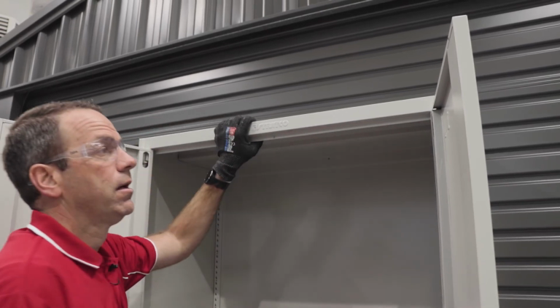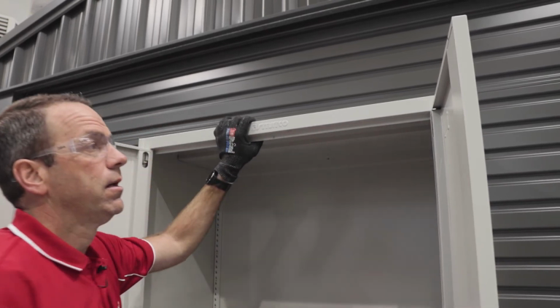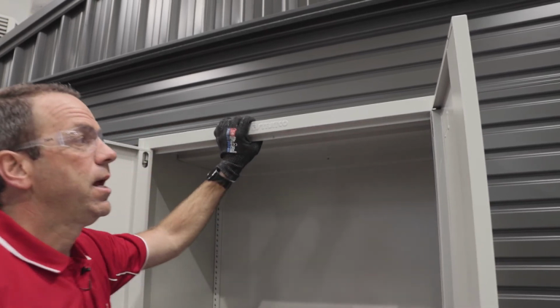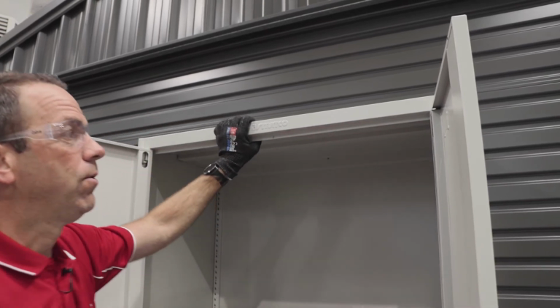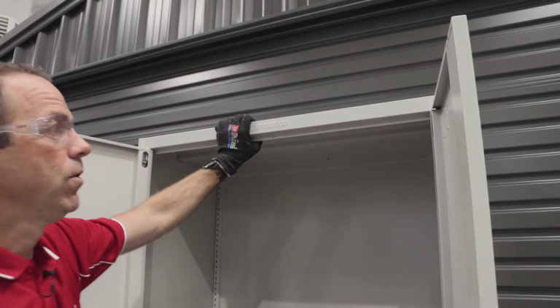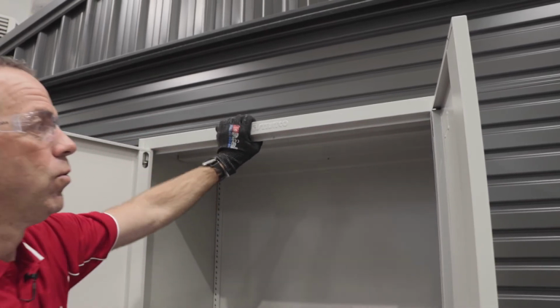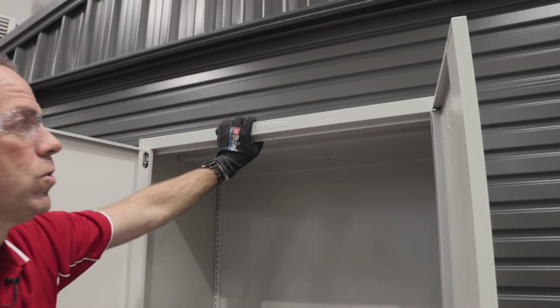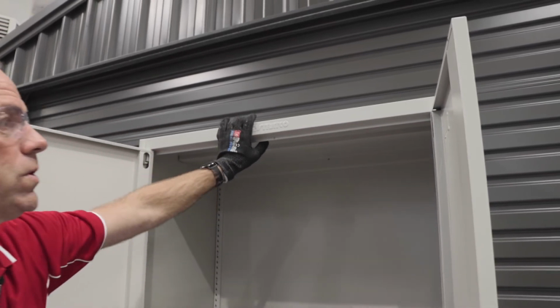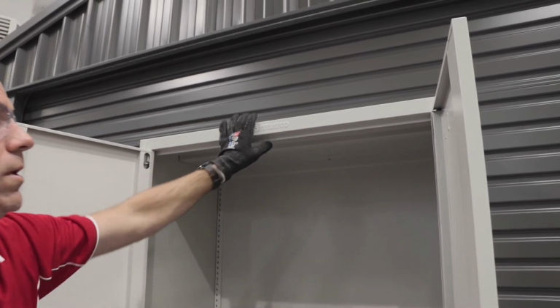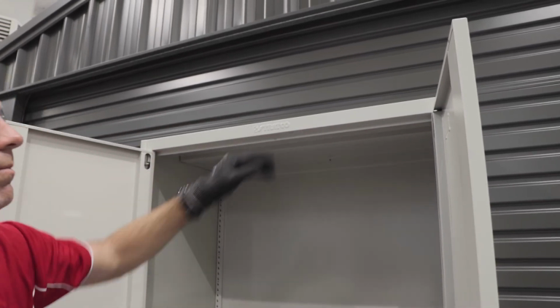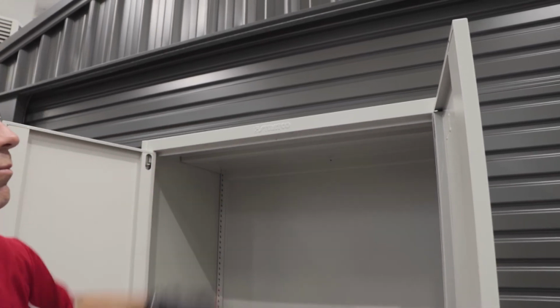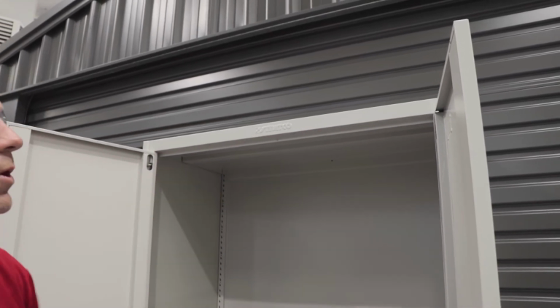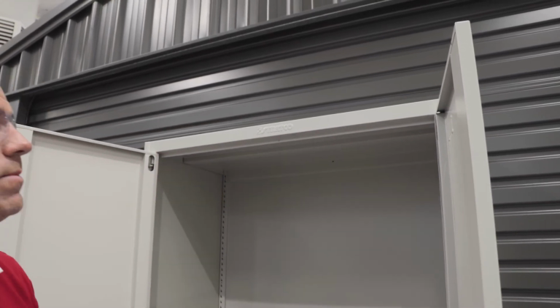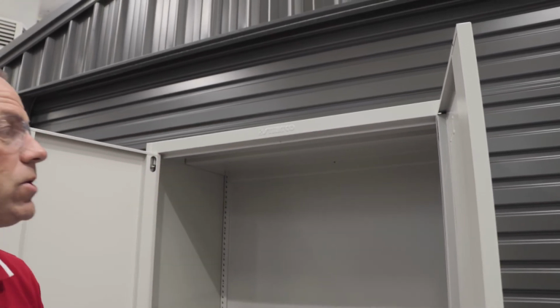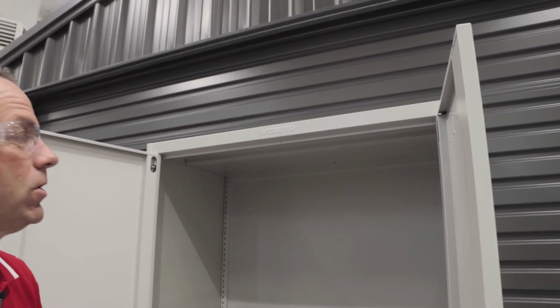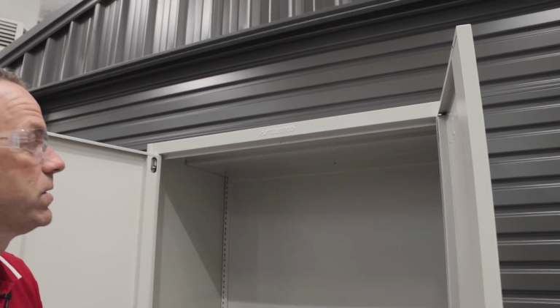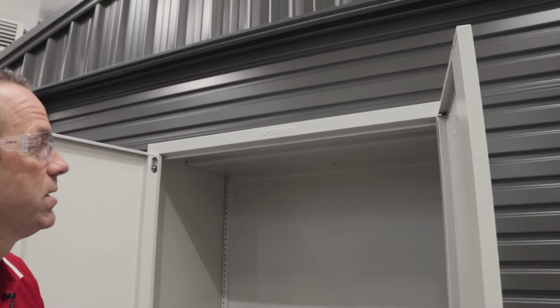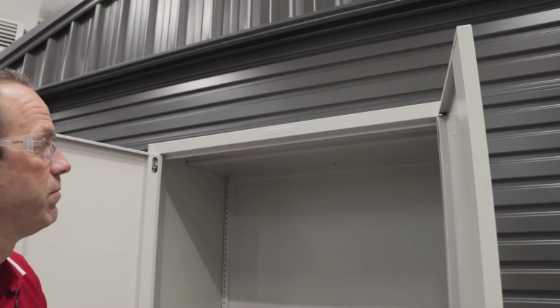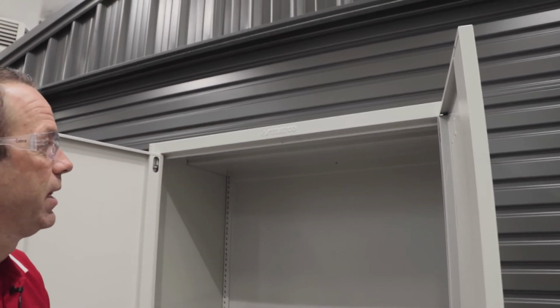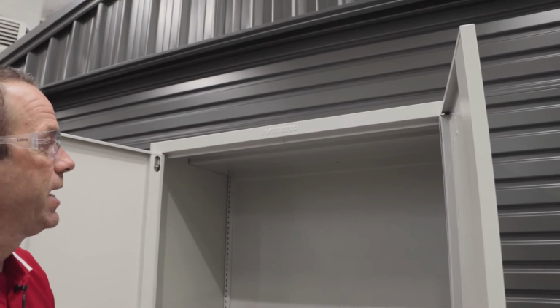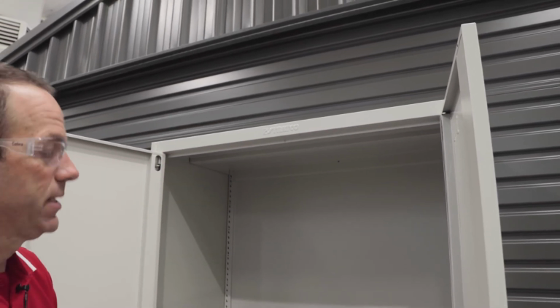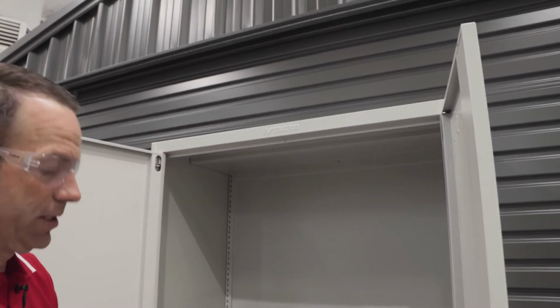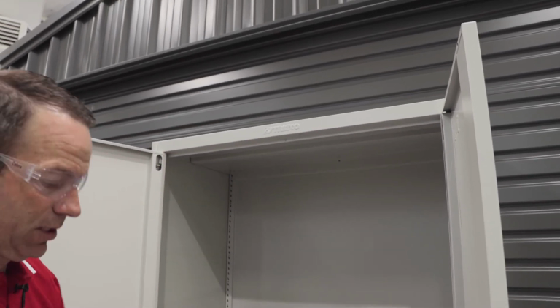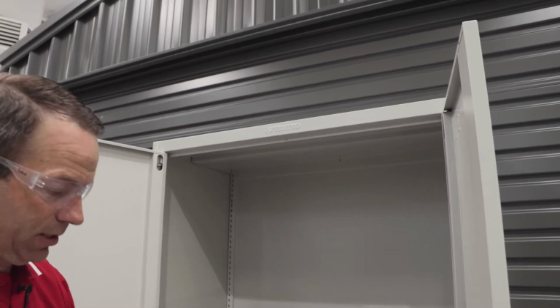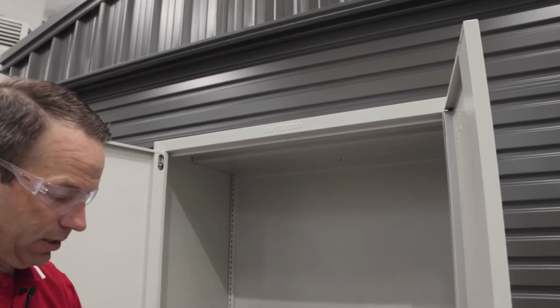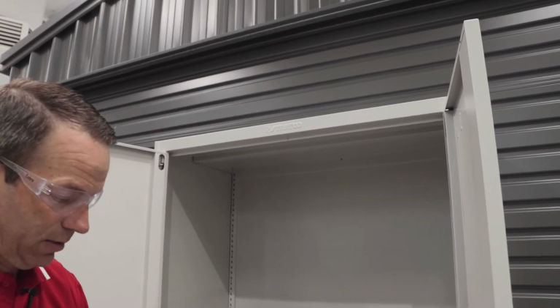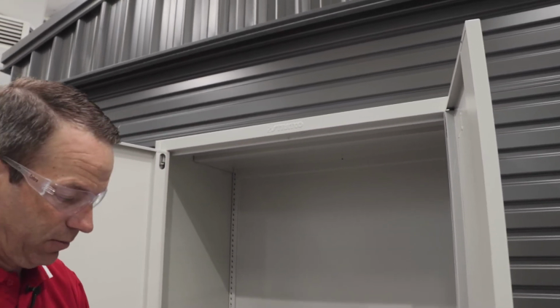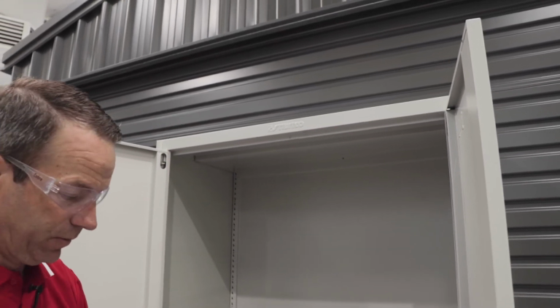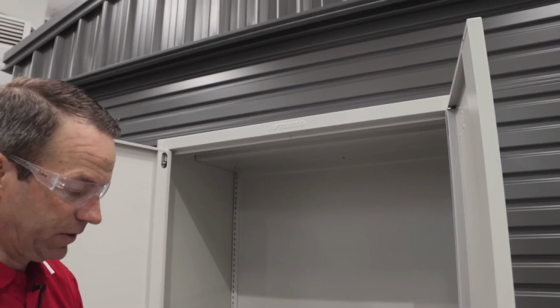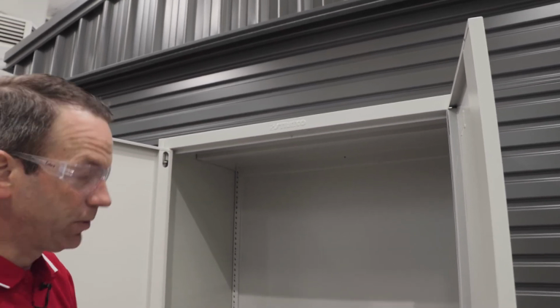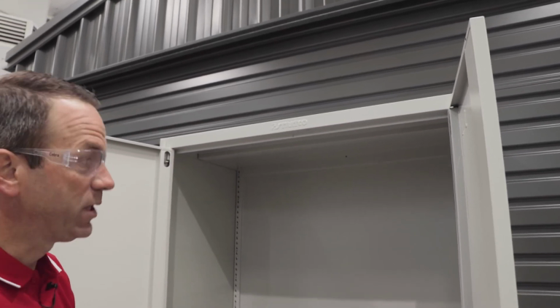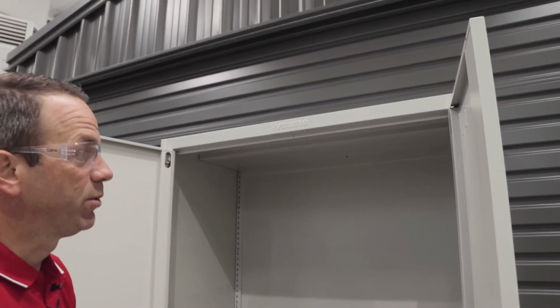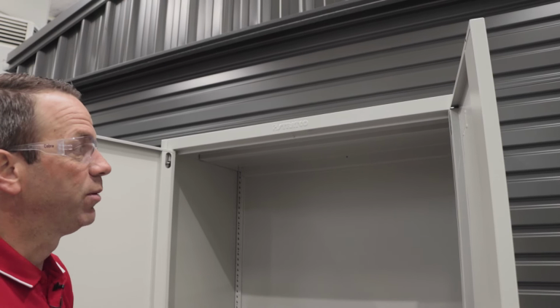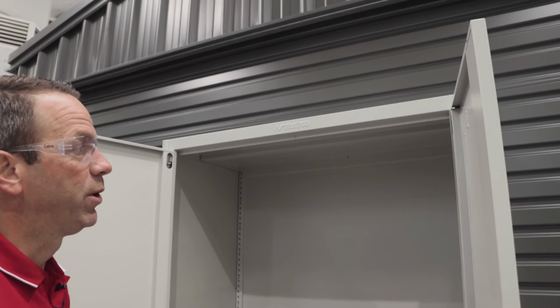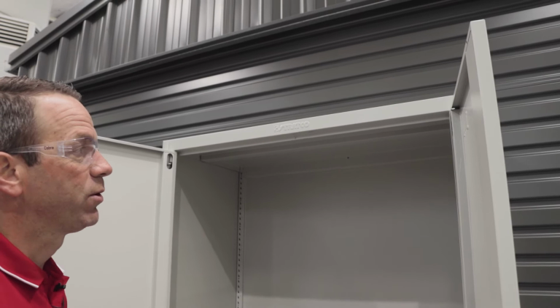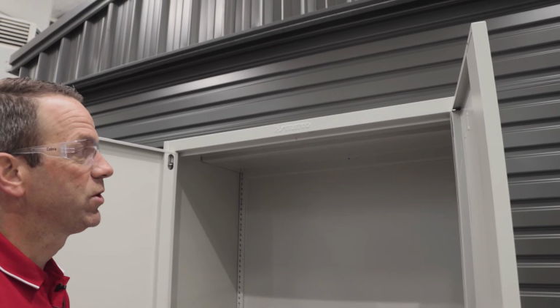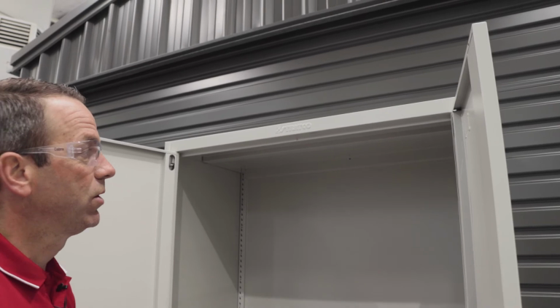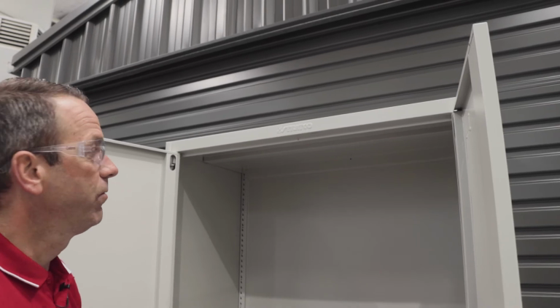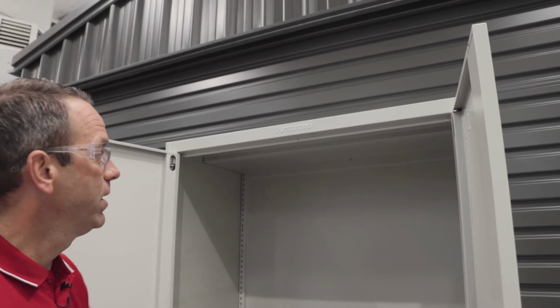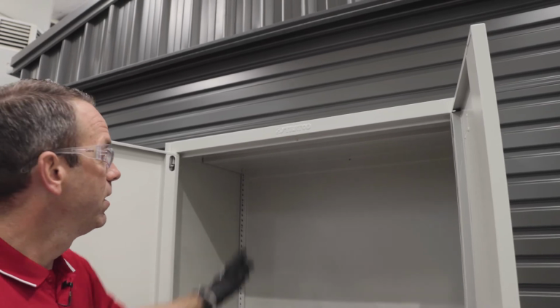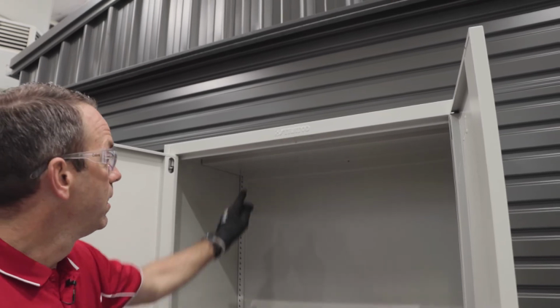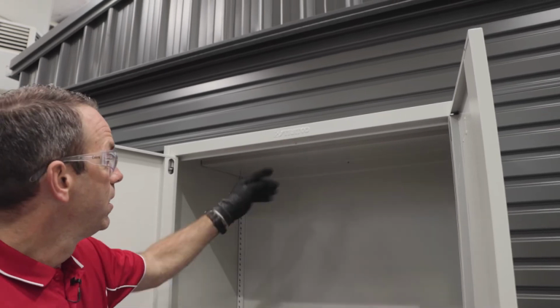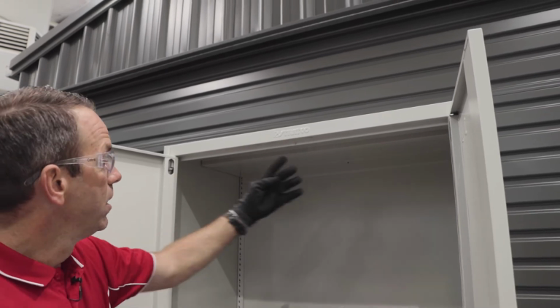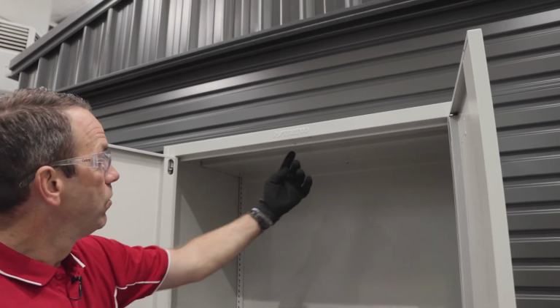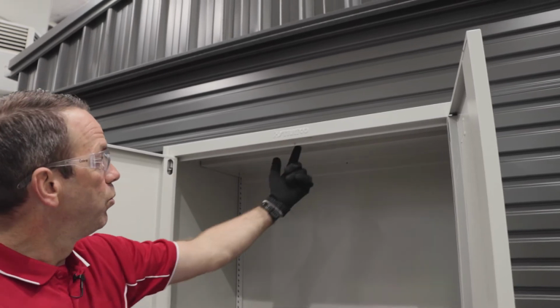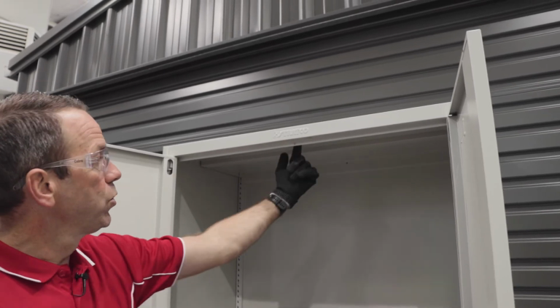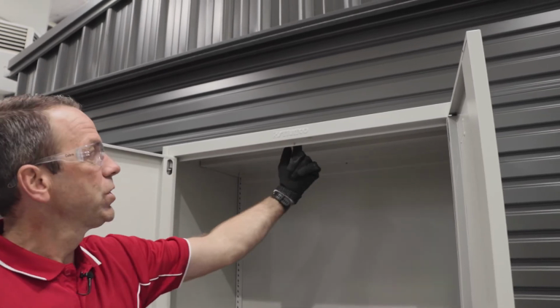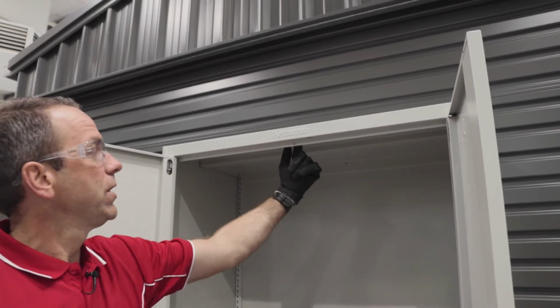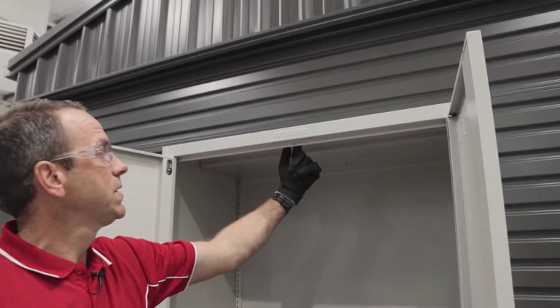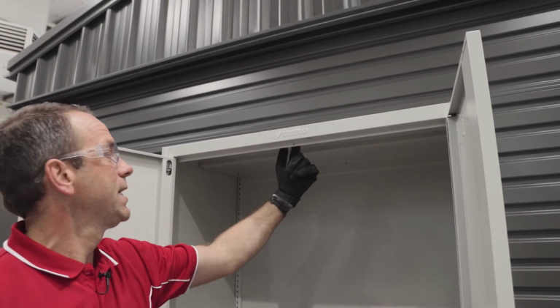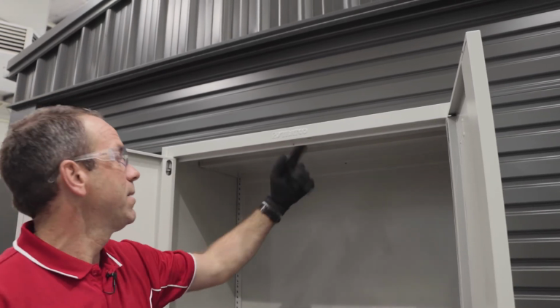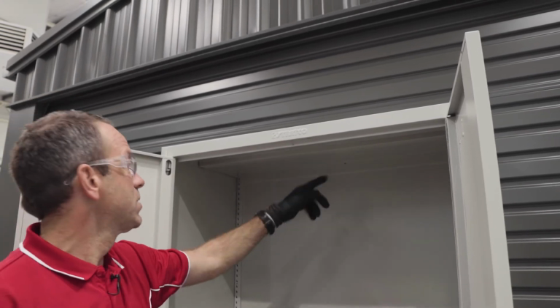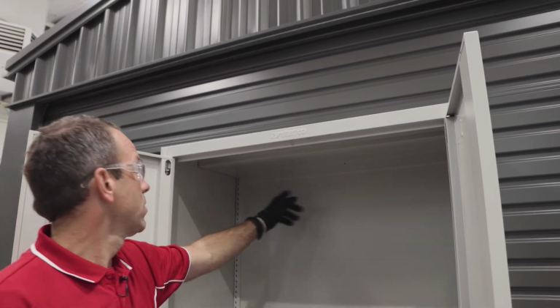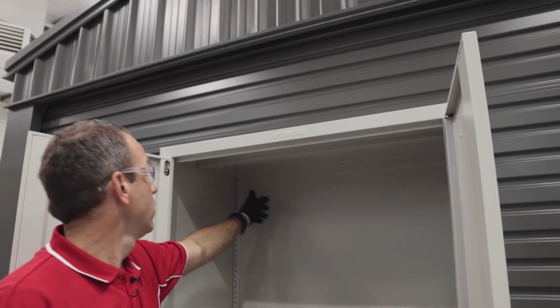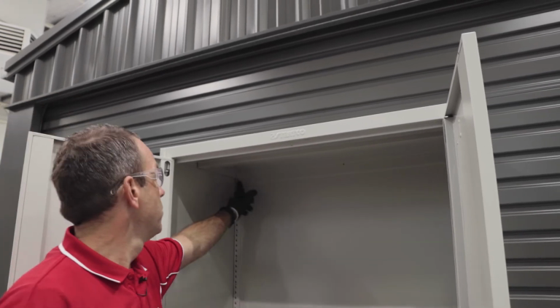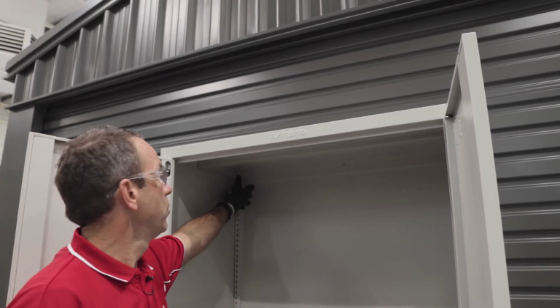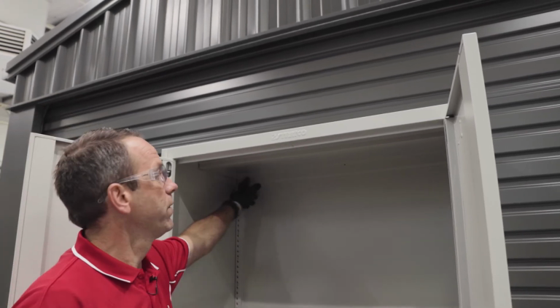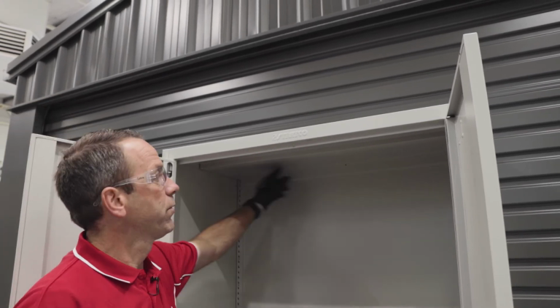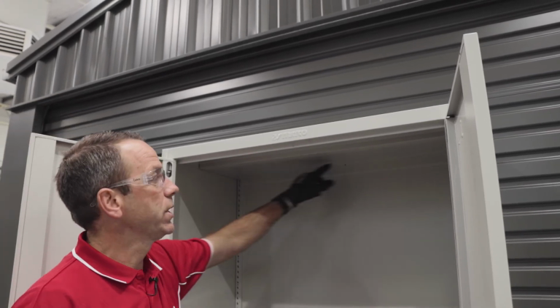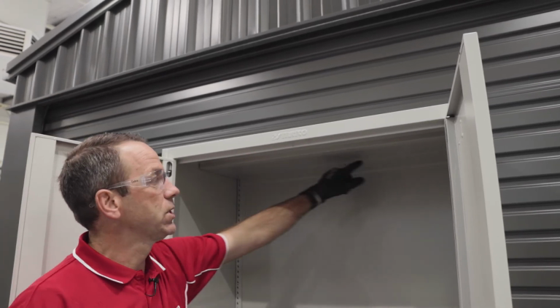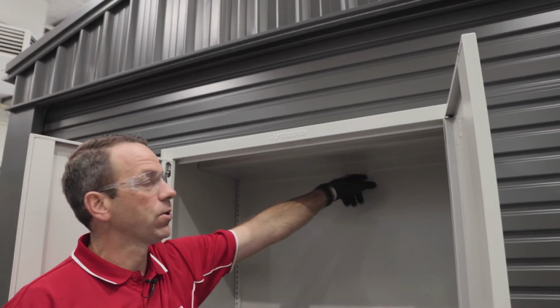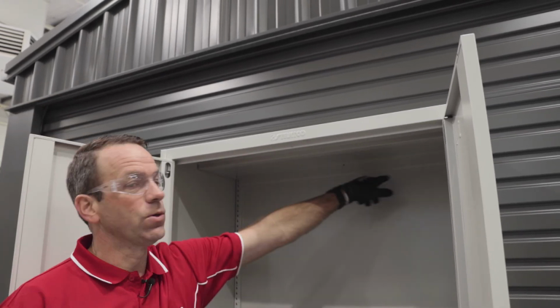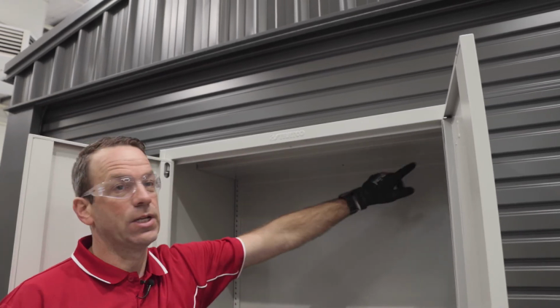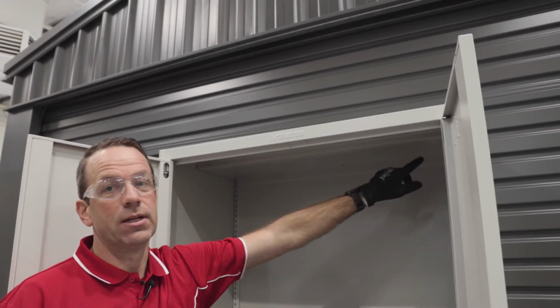Now all the walls are pretty much locked in place and we still need to put the bottom shelf in. We'll push those tabs through and put the three screws in.